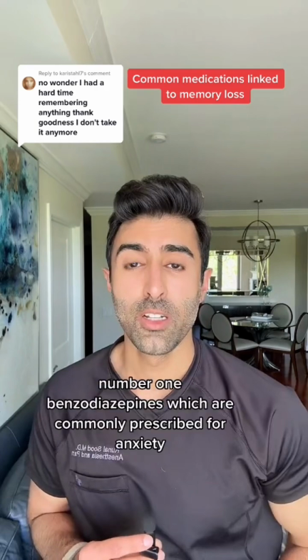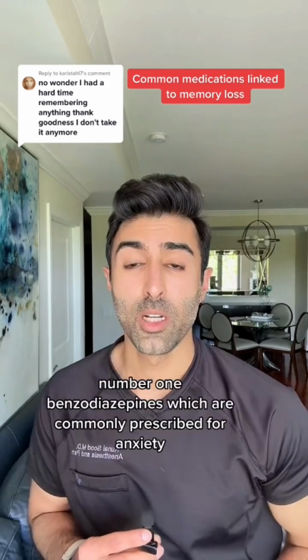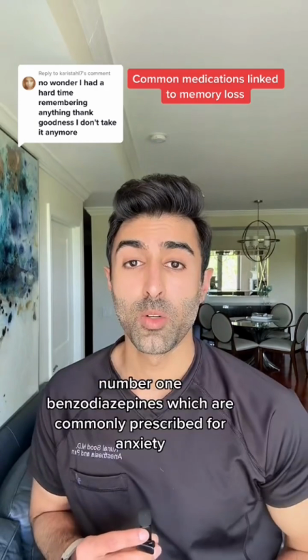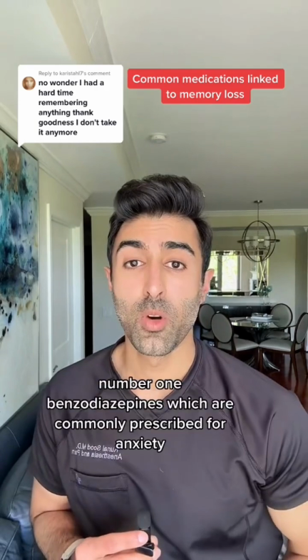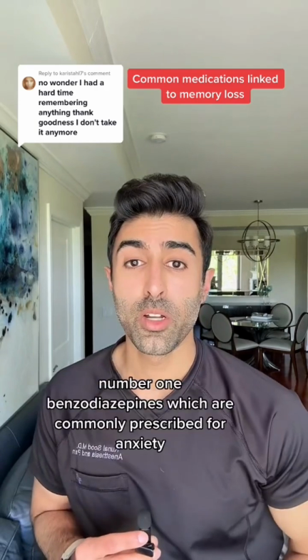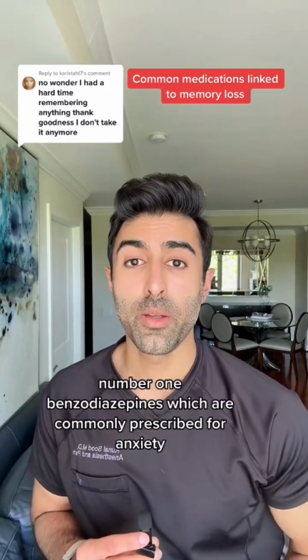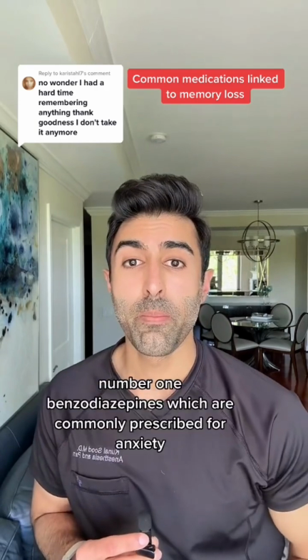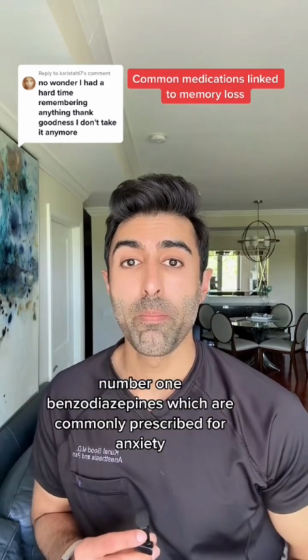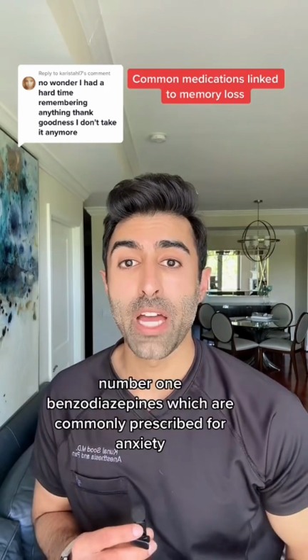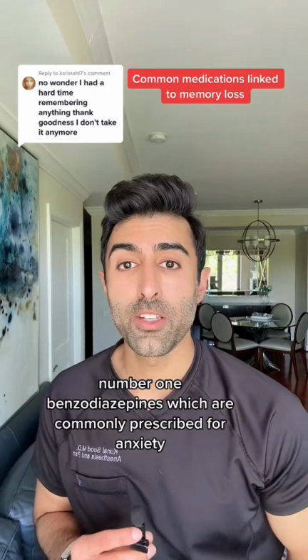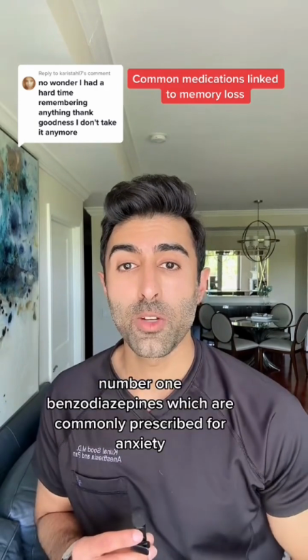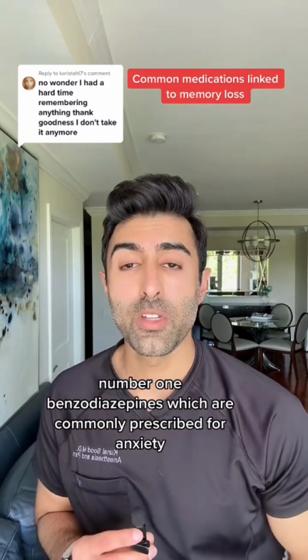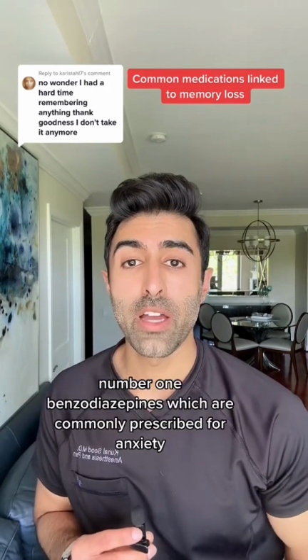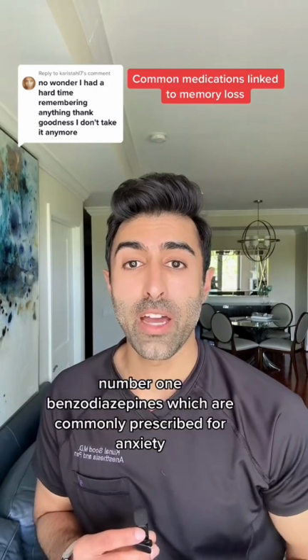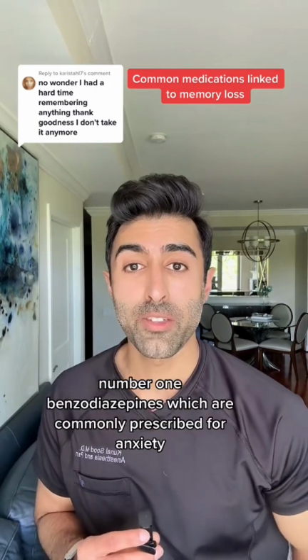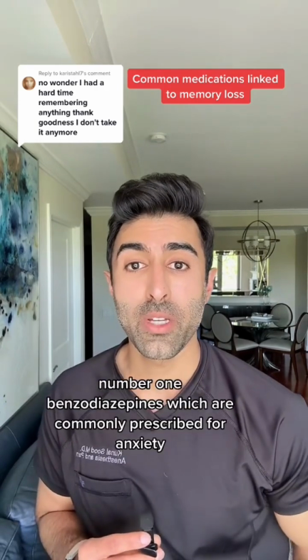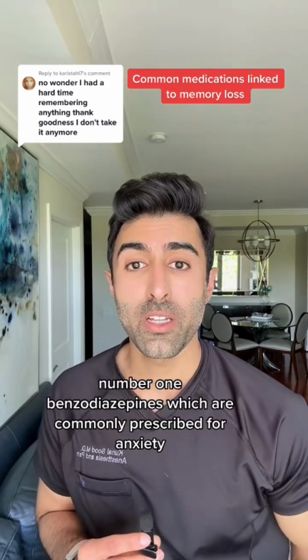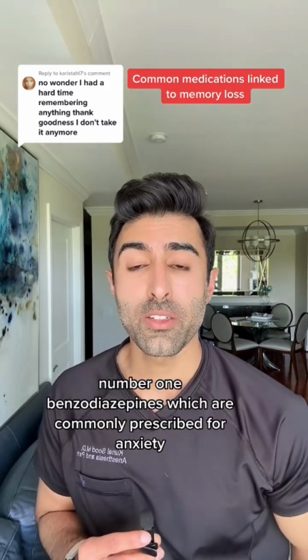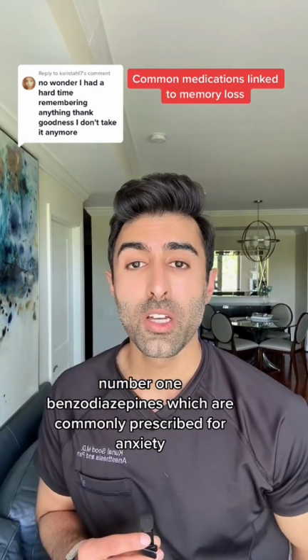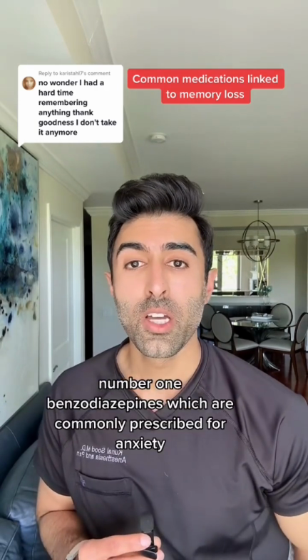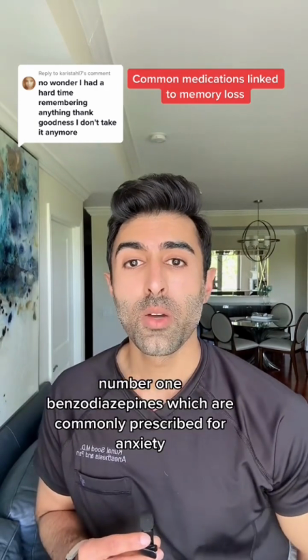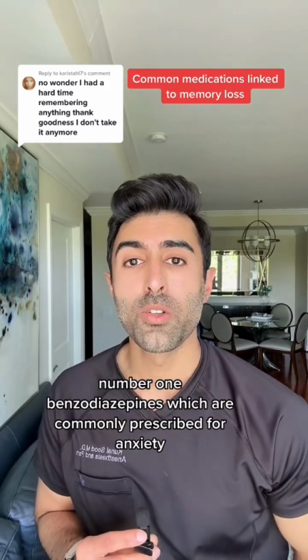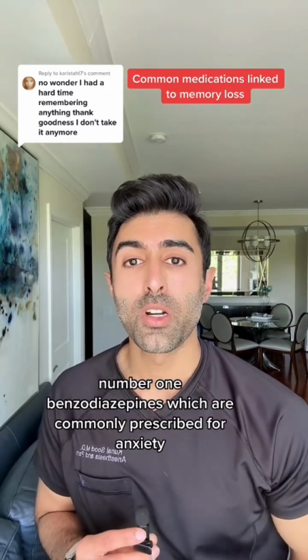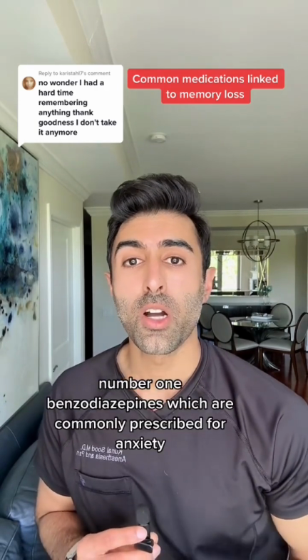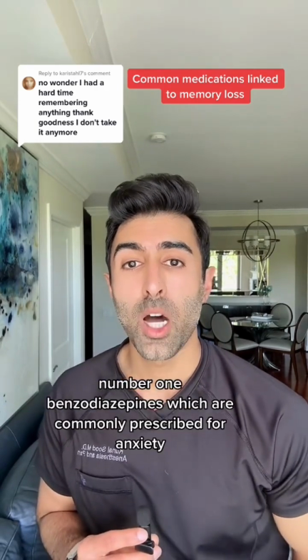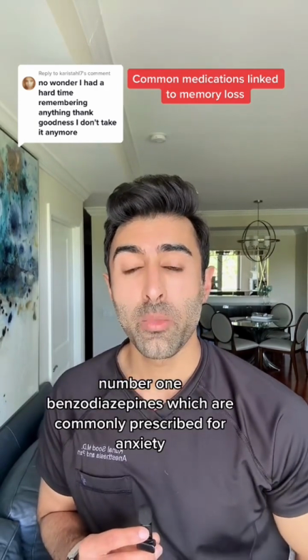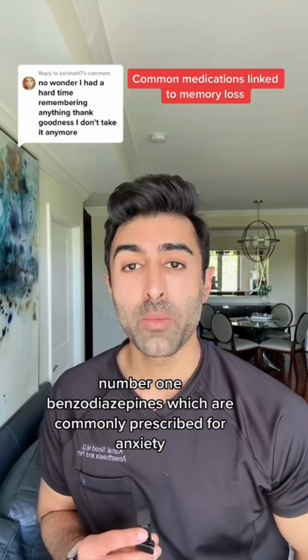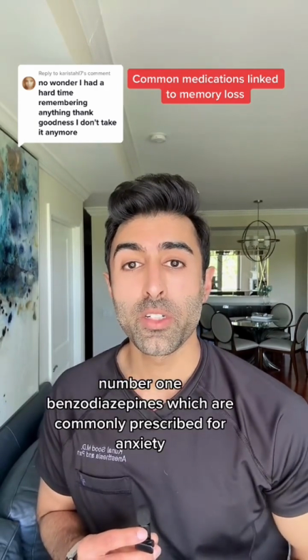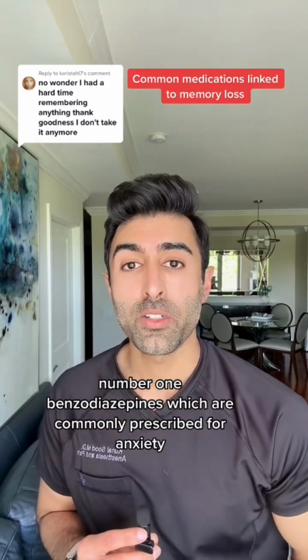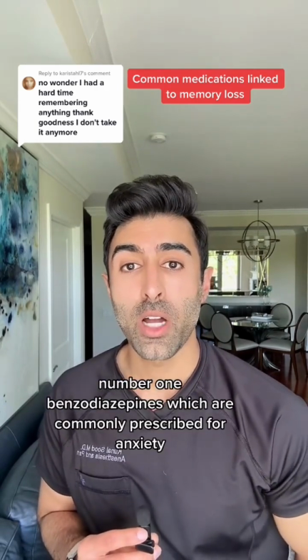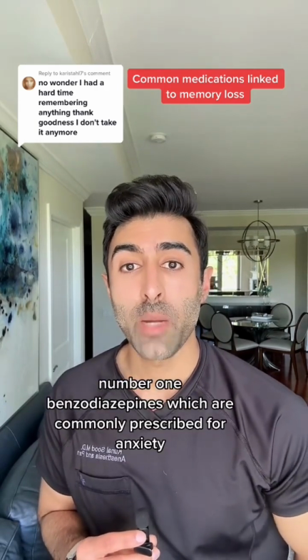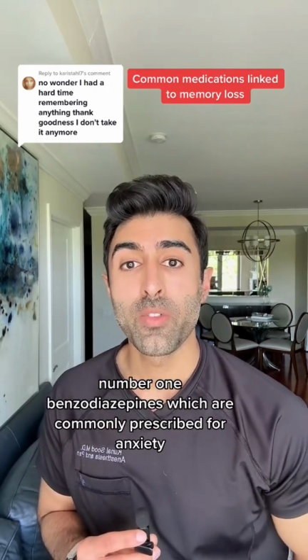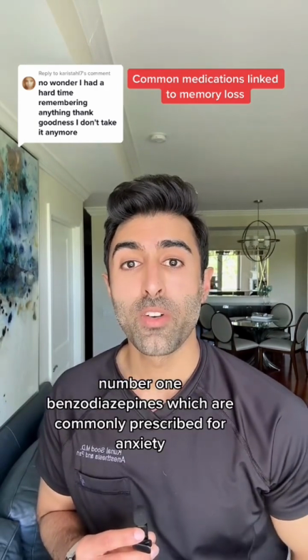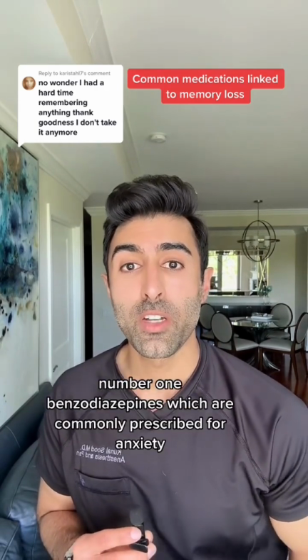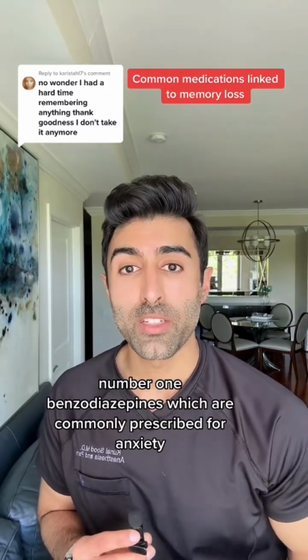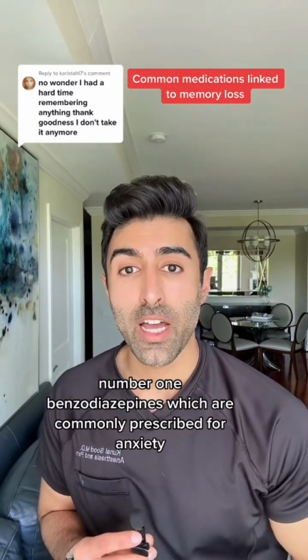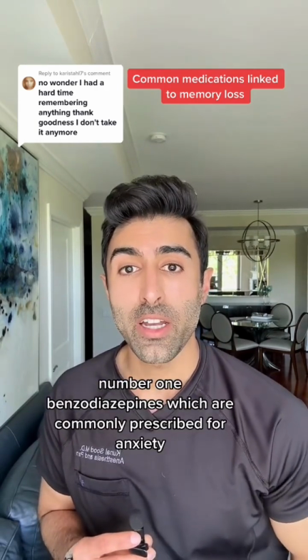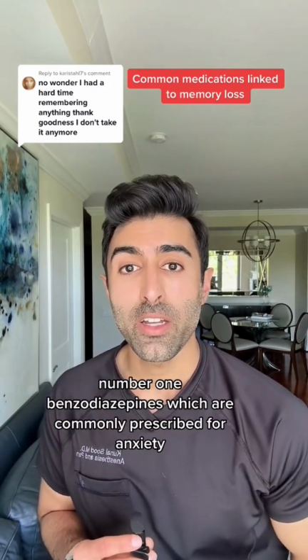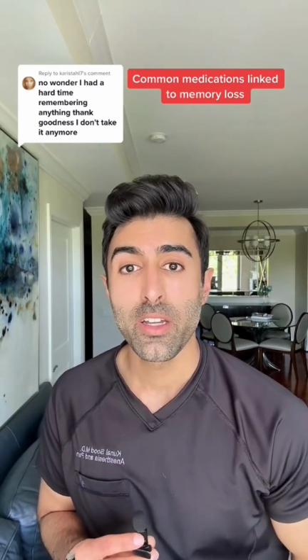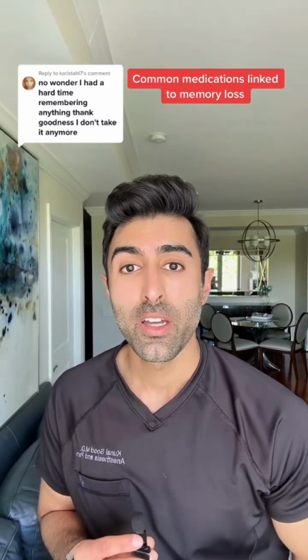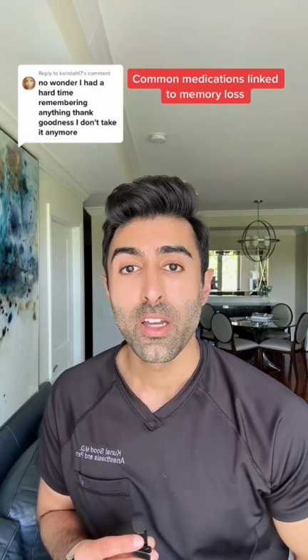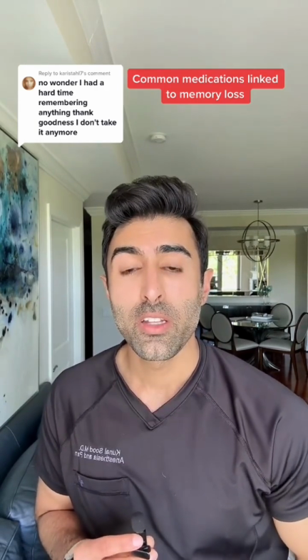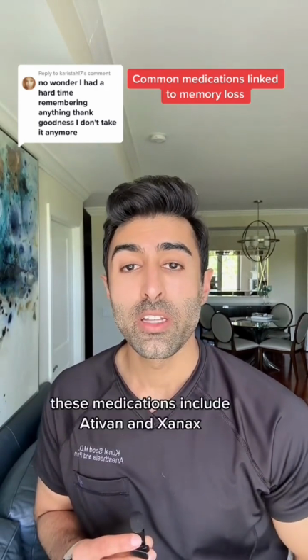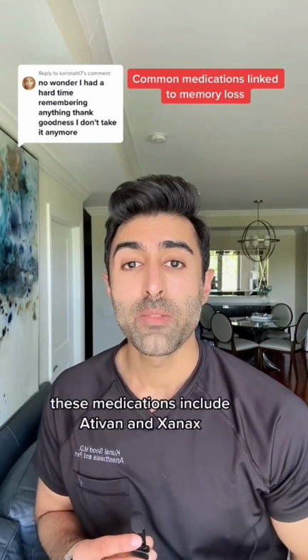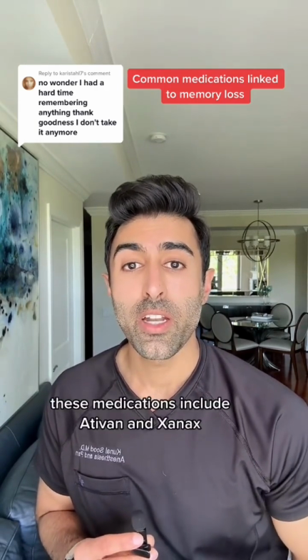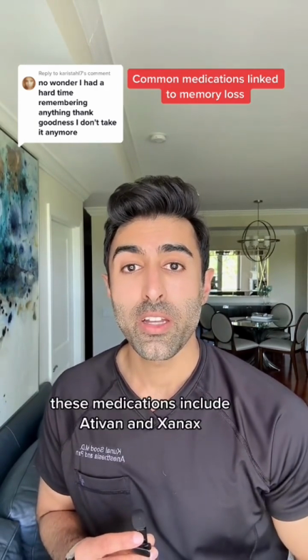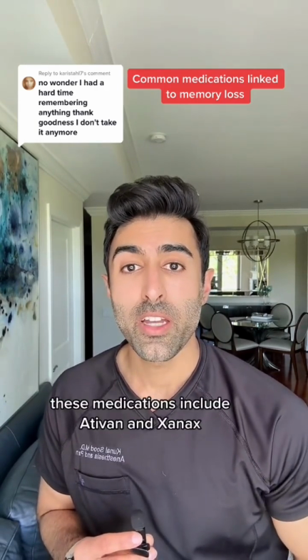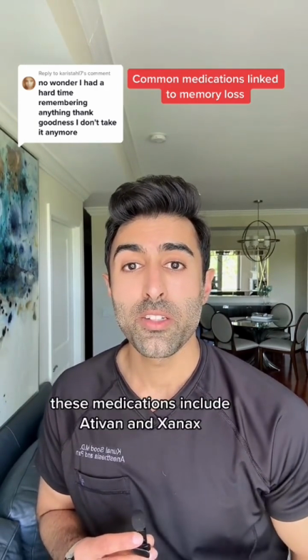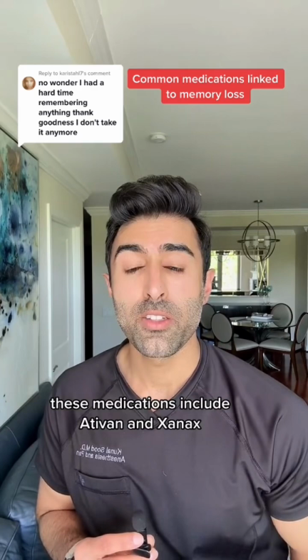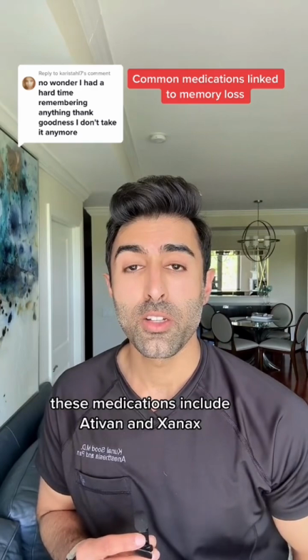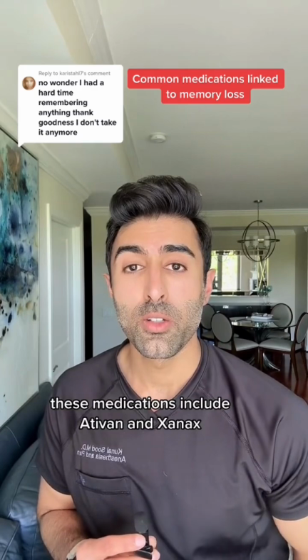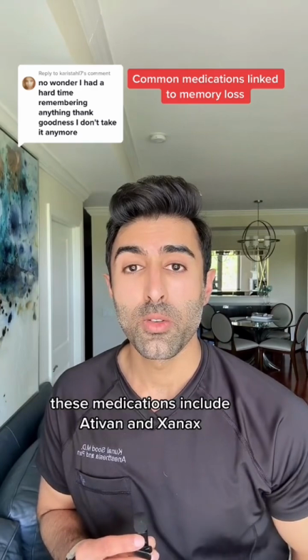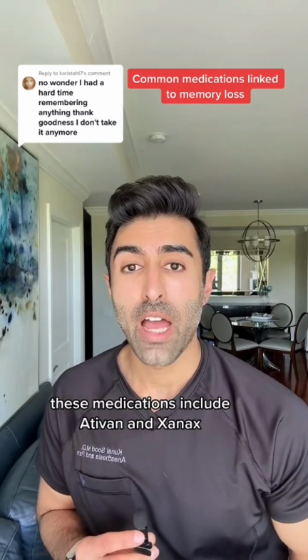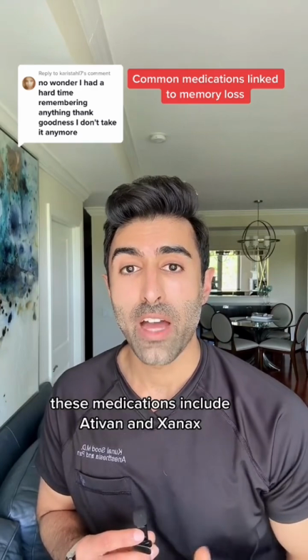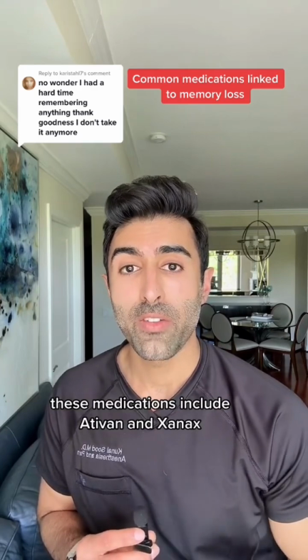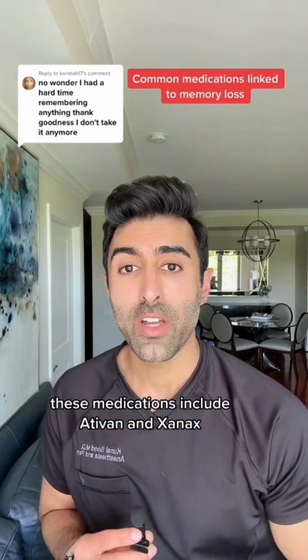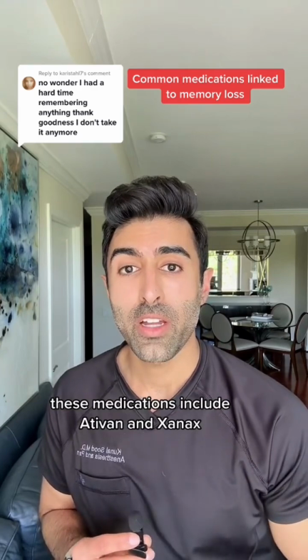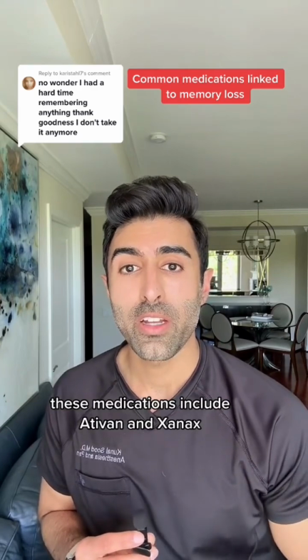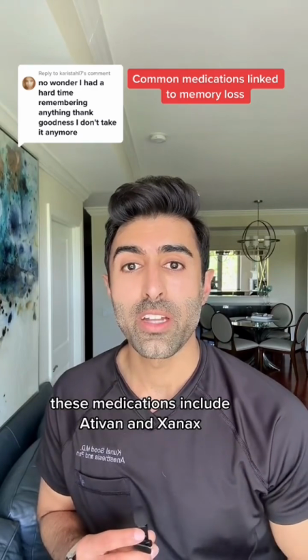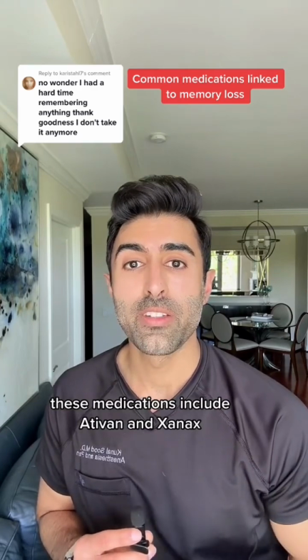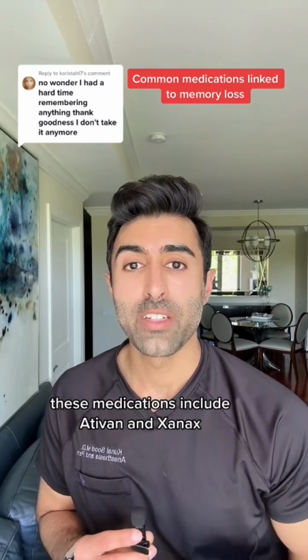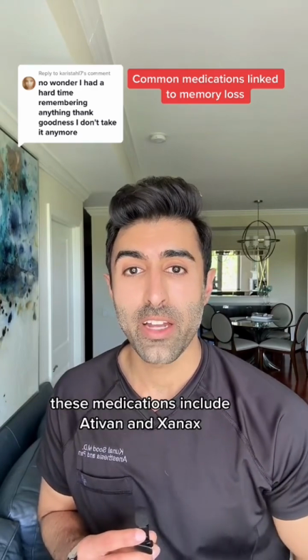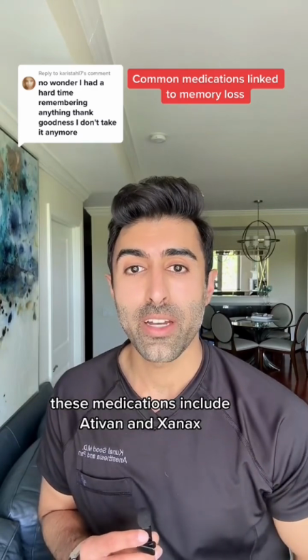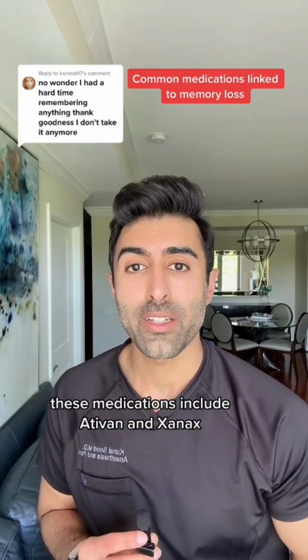Number one: benzodiazepines, which are commonly prescribed for anxiety. These medications include Ativan and Xanax.